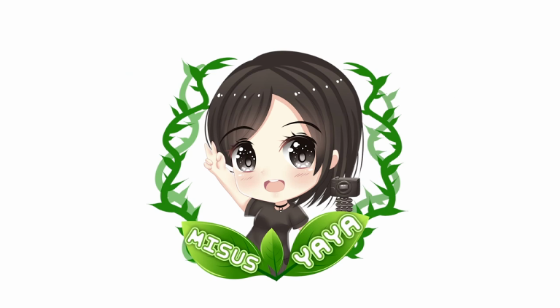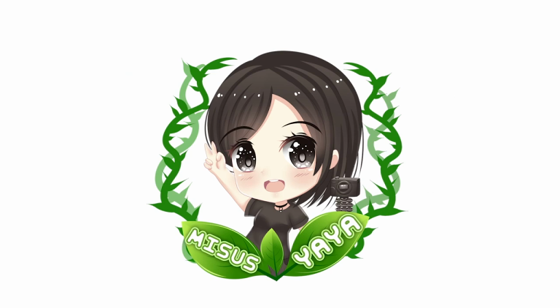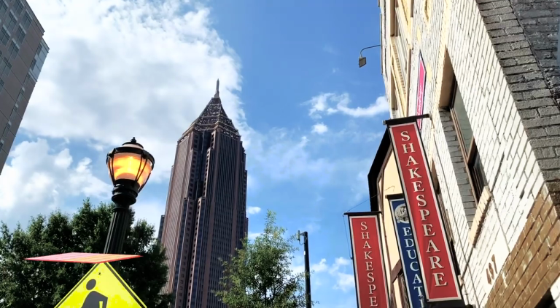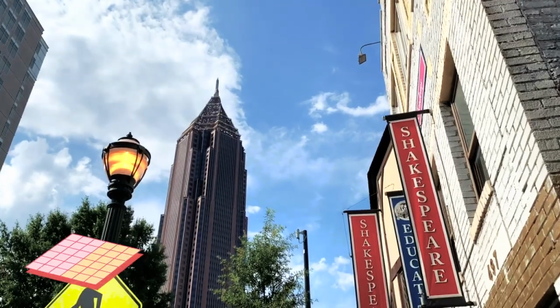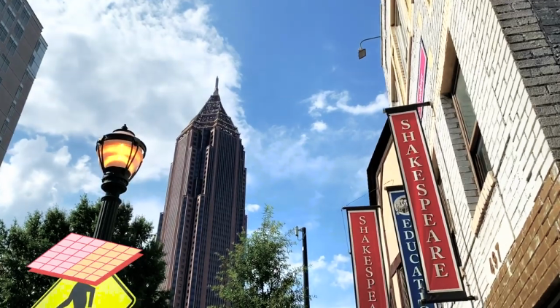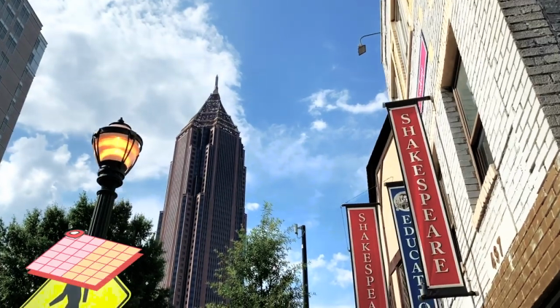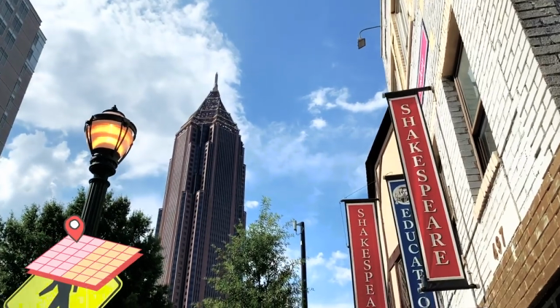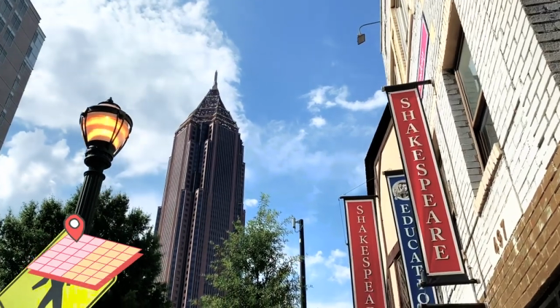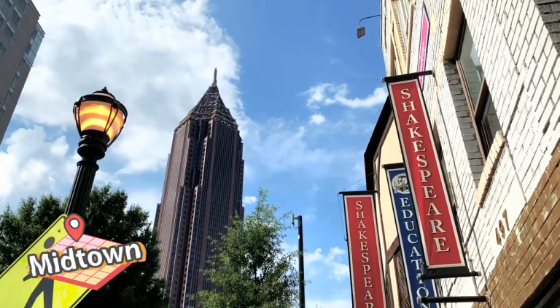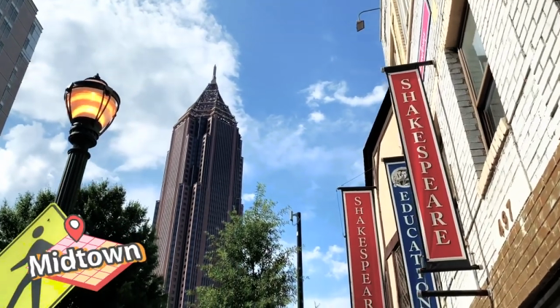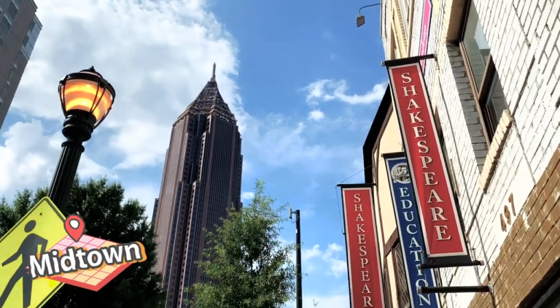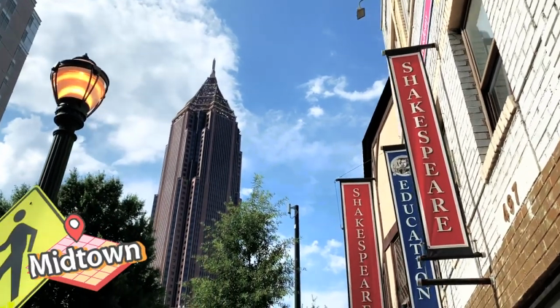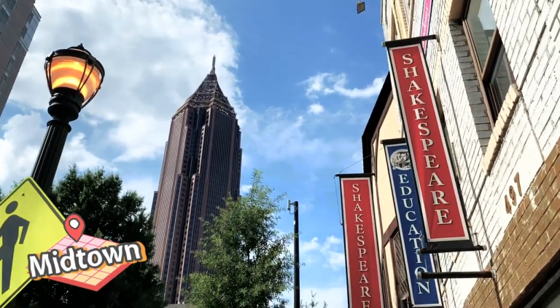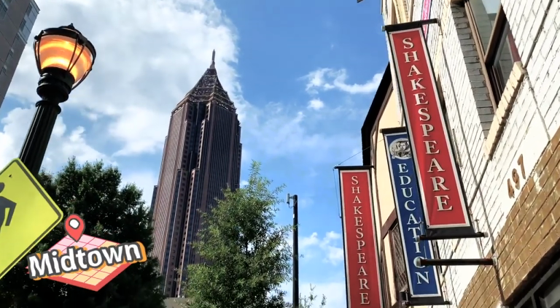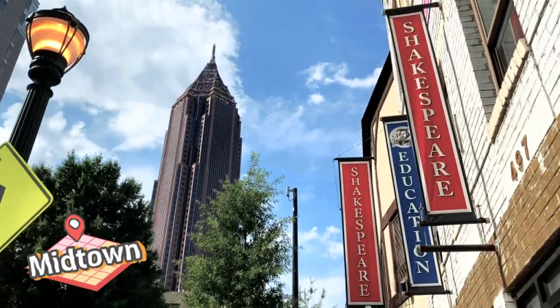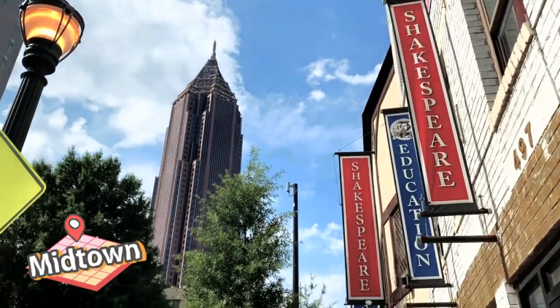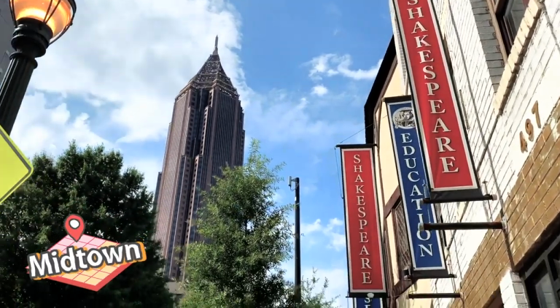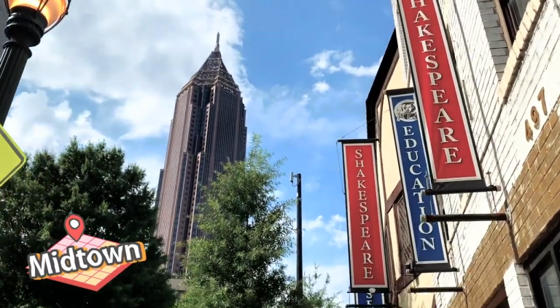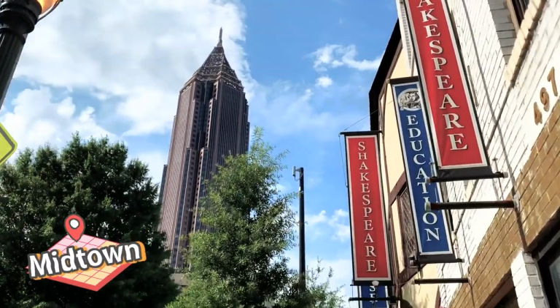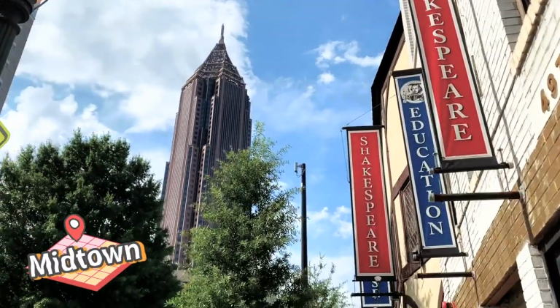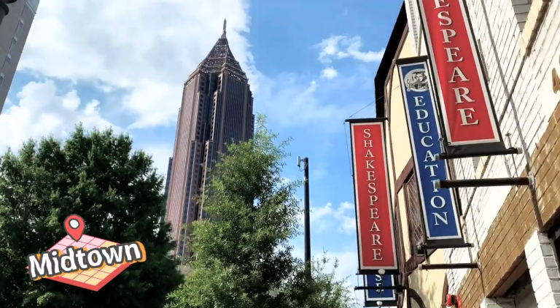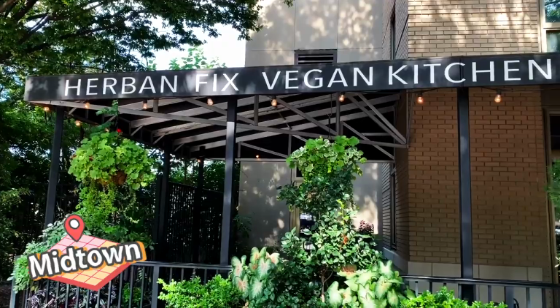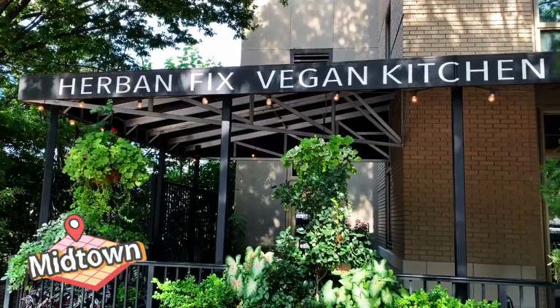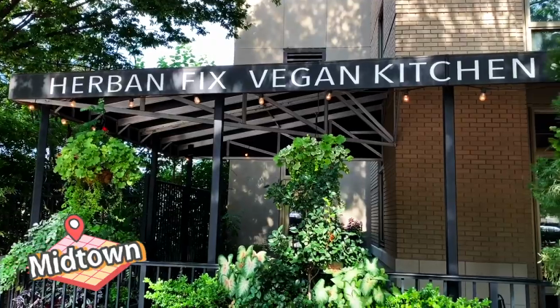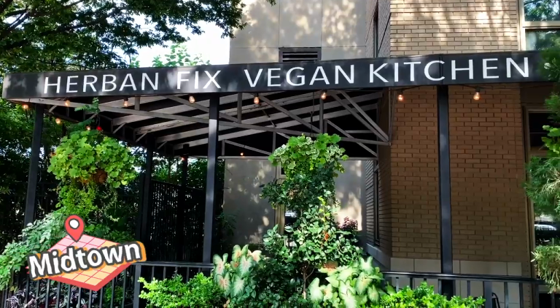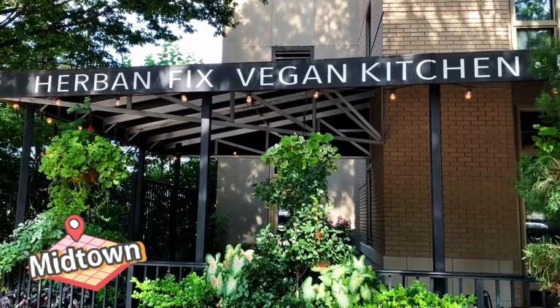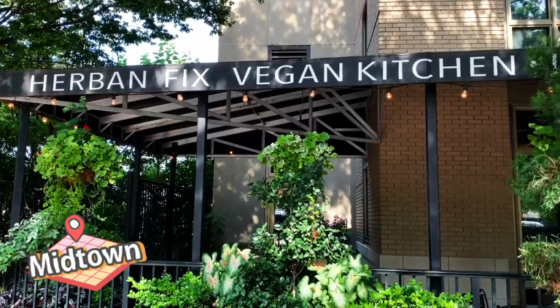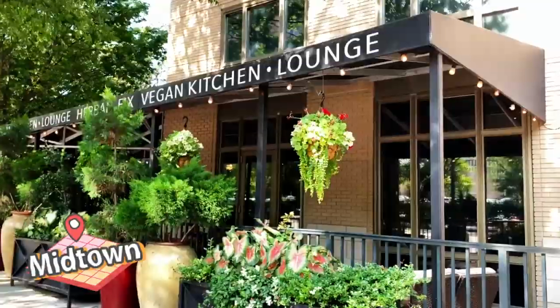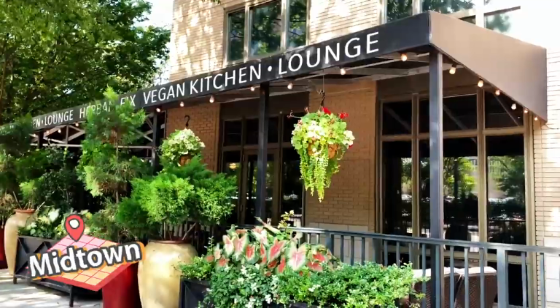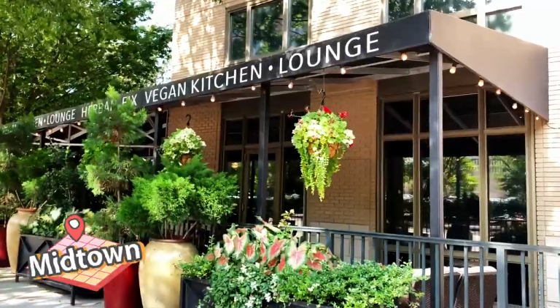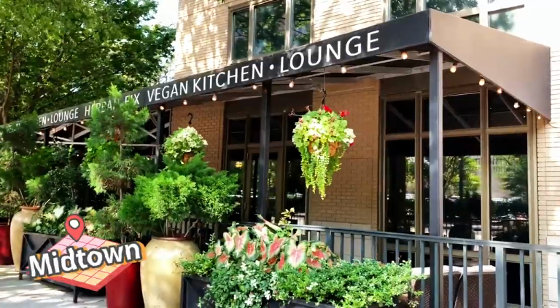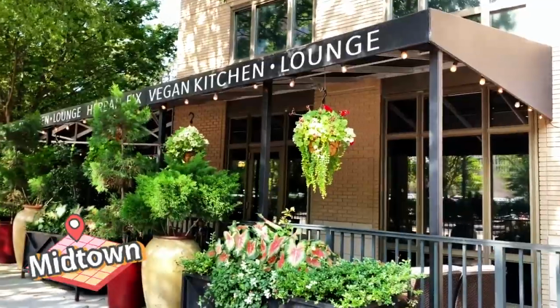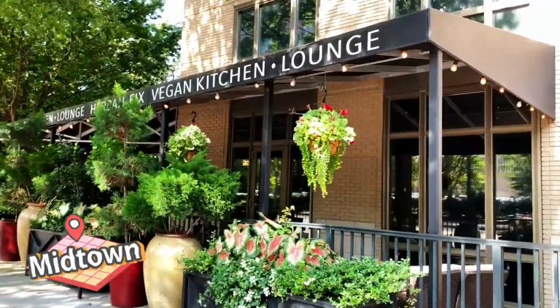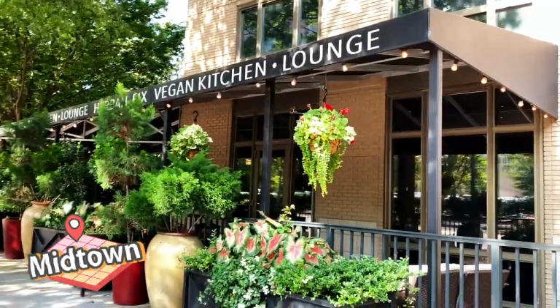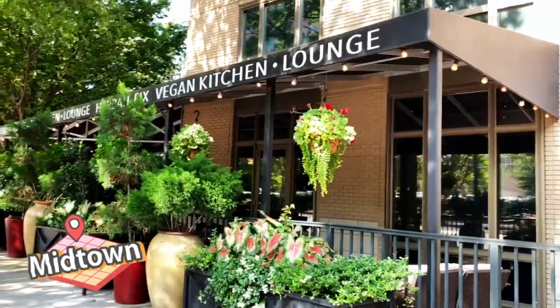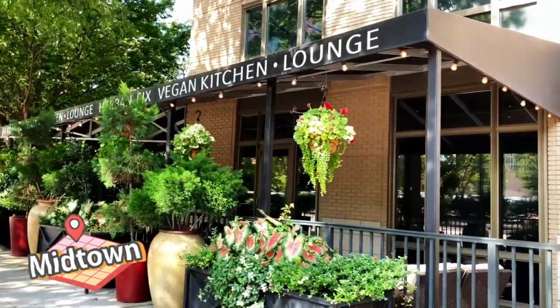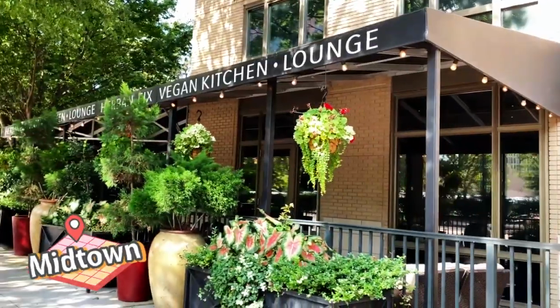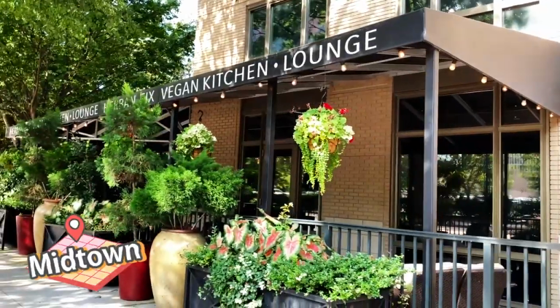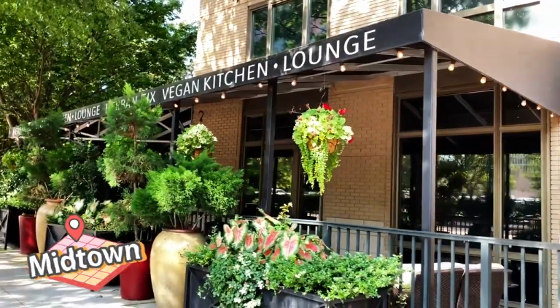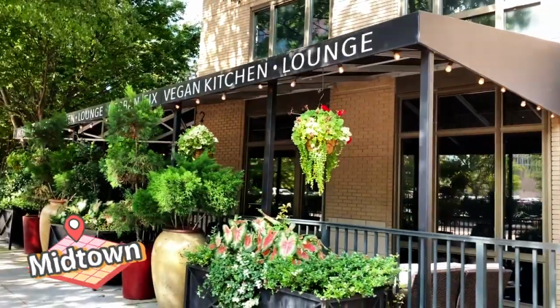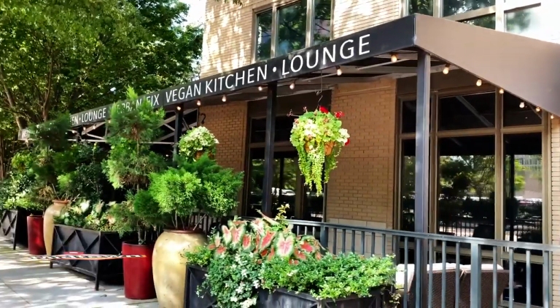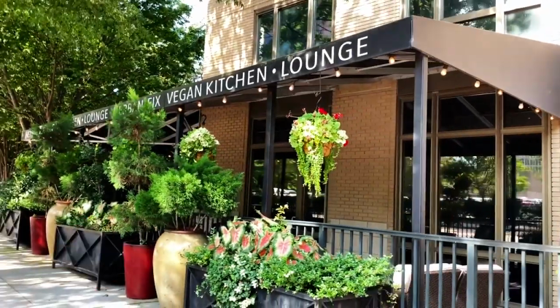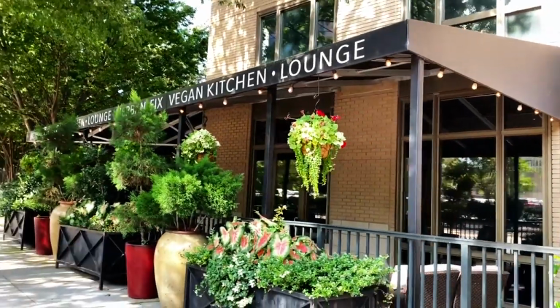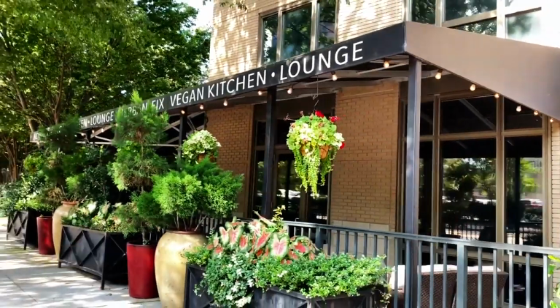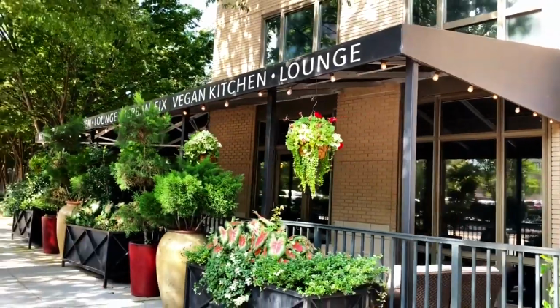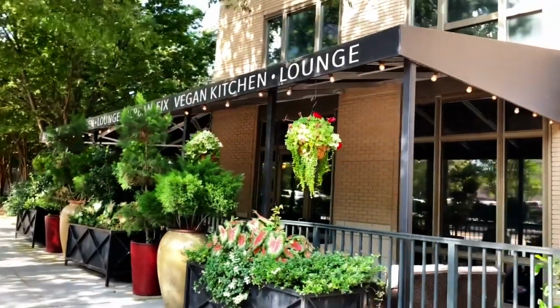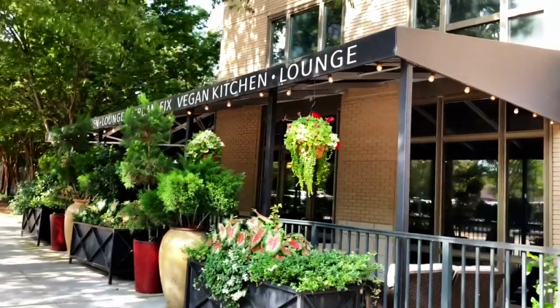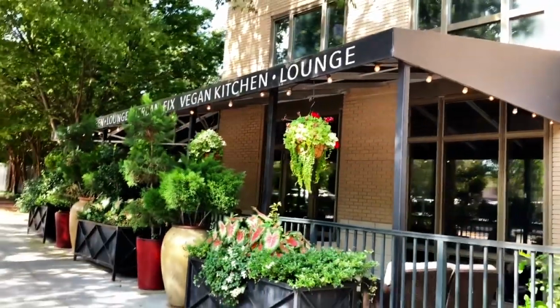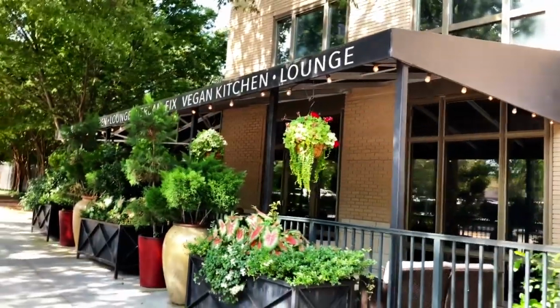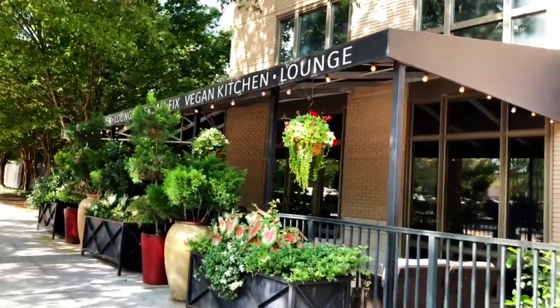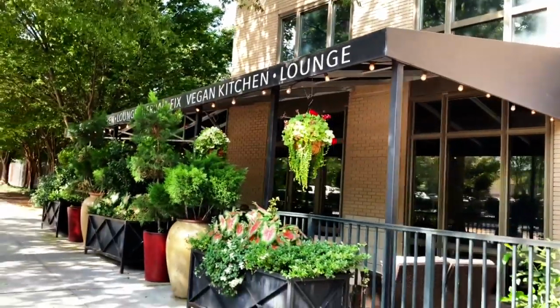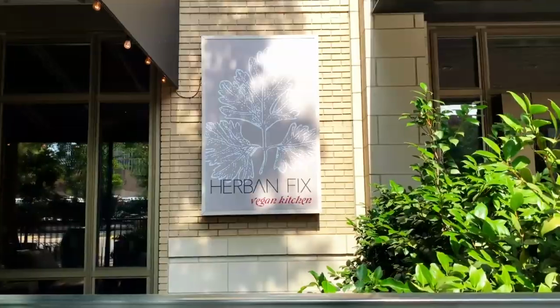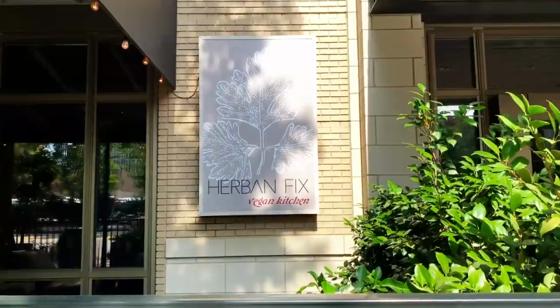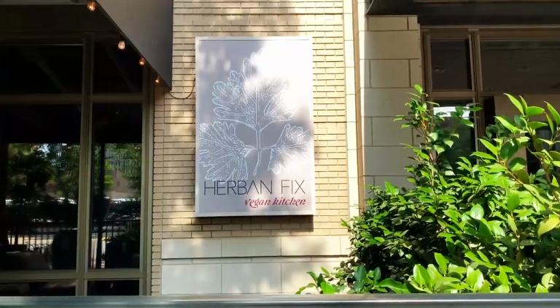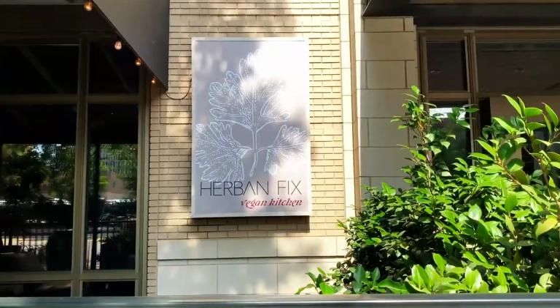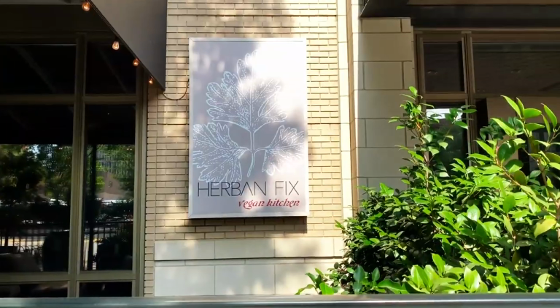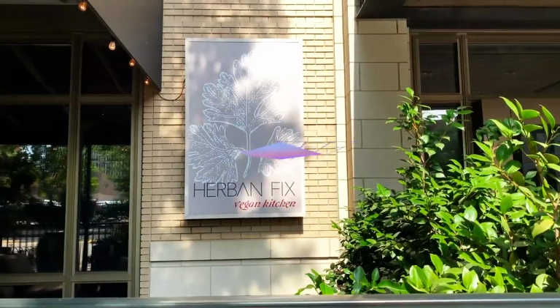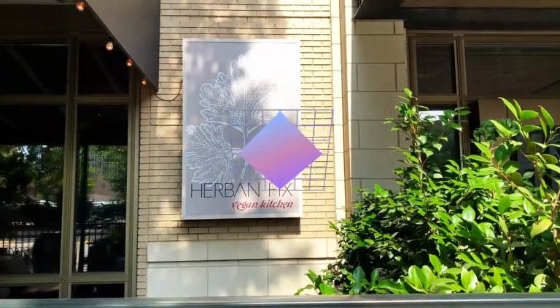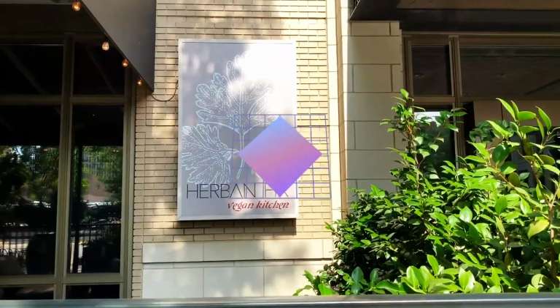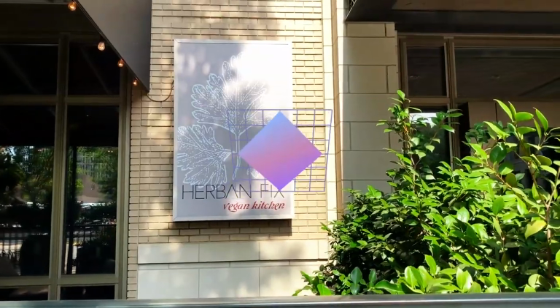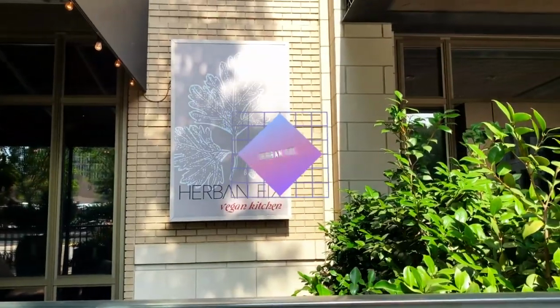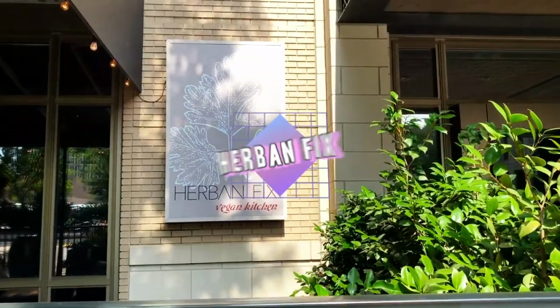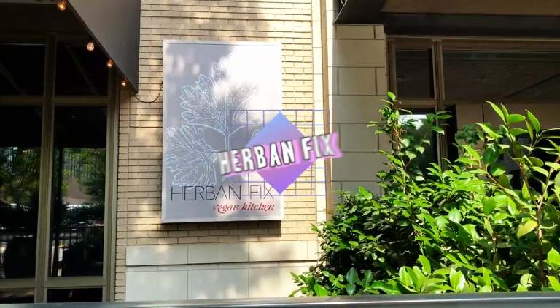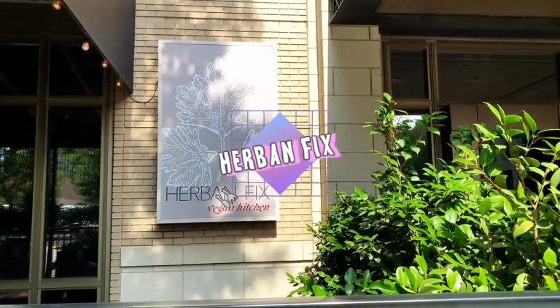Hey everyone, welcome to my channel. Today I will show you all-you-can-eat vegan buffet in Atlanta.